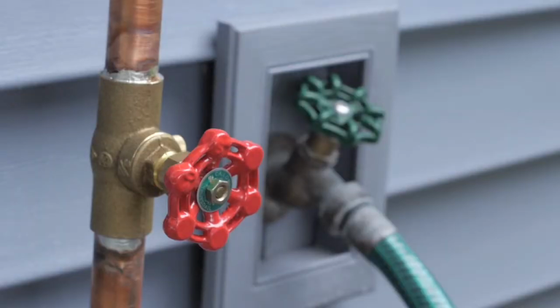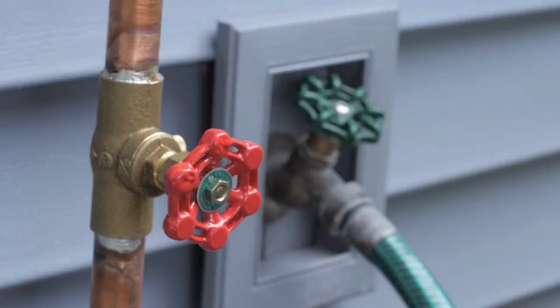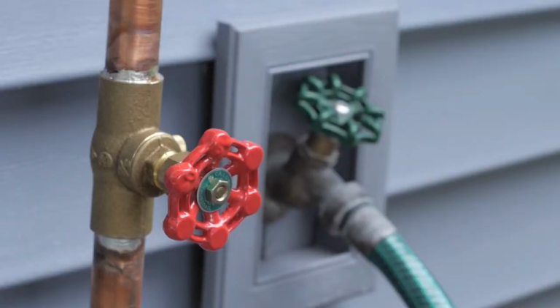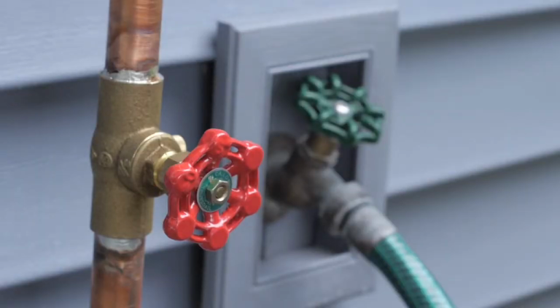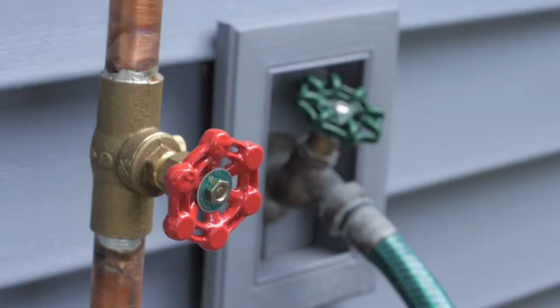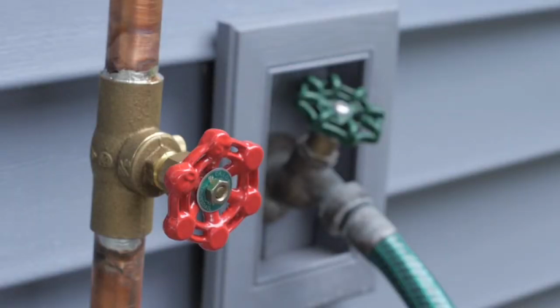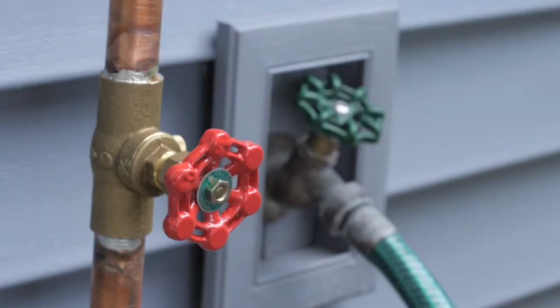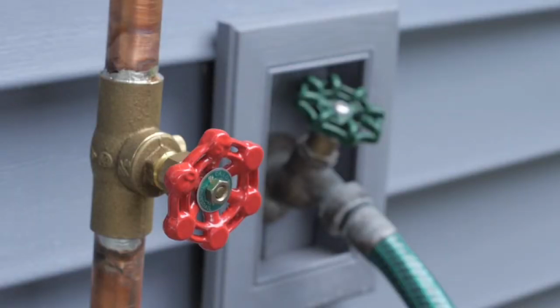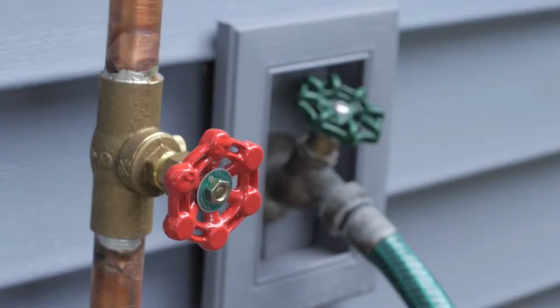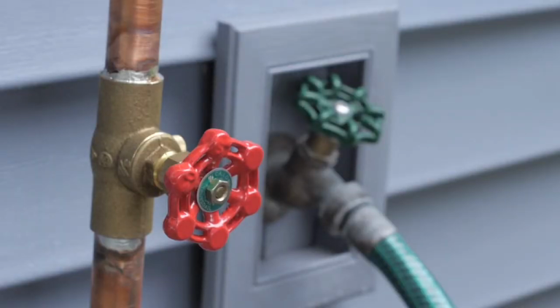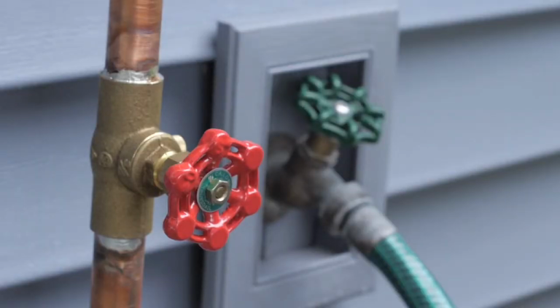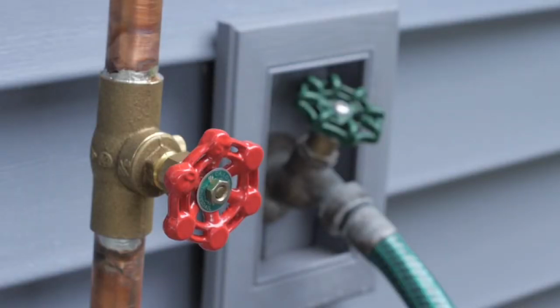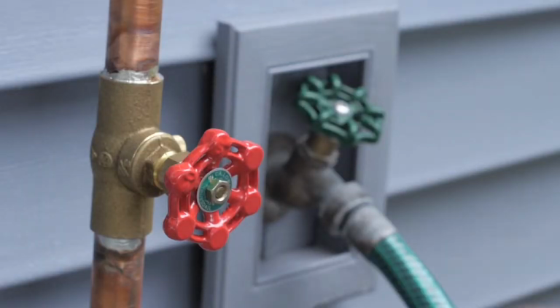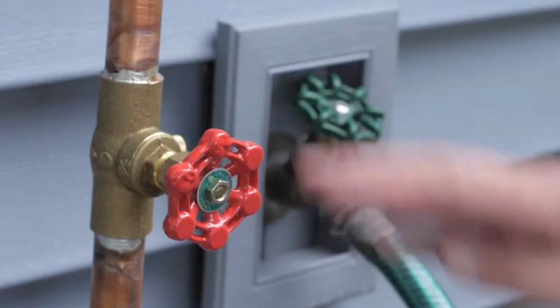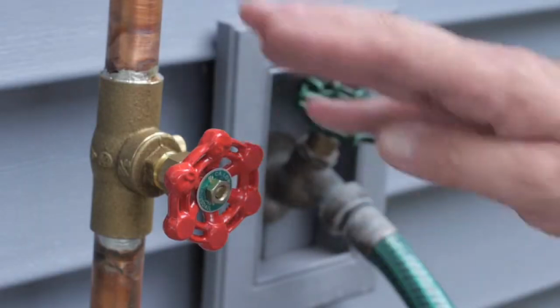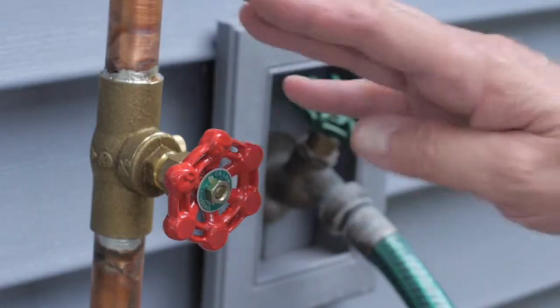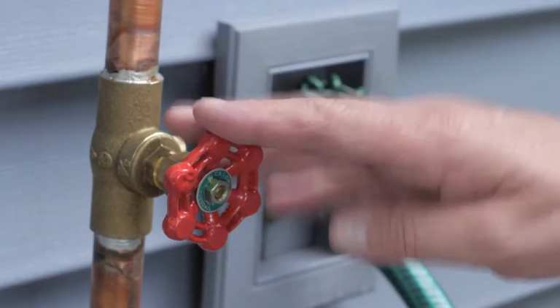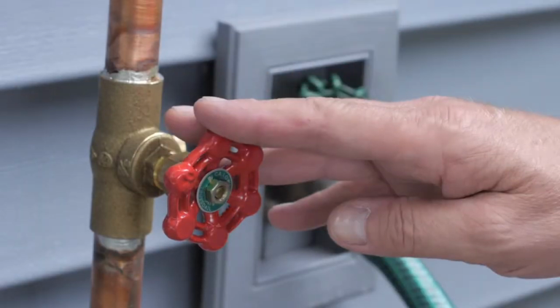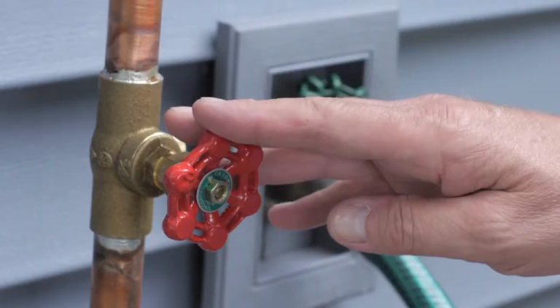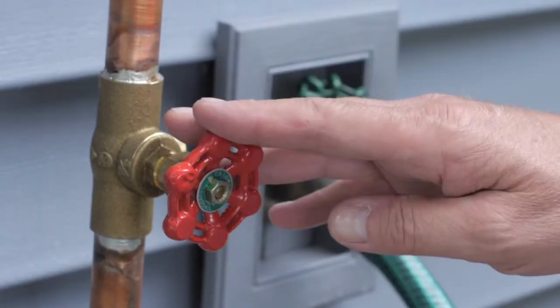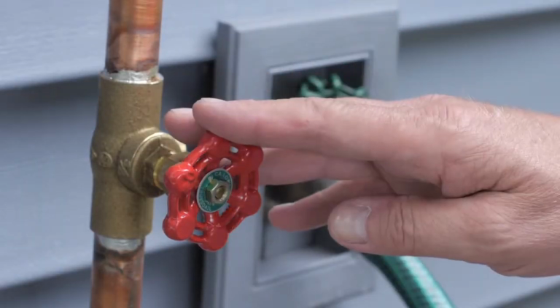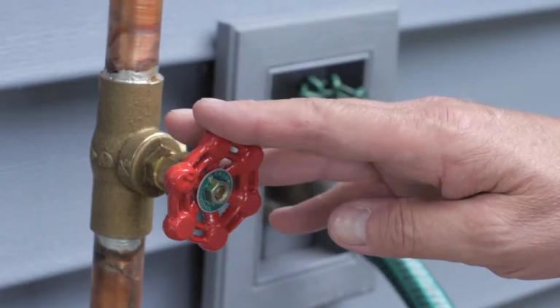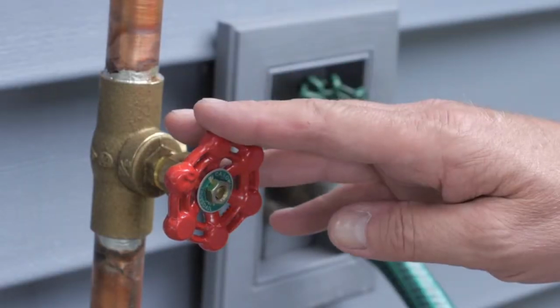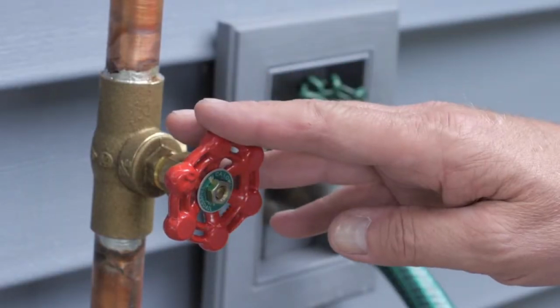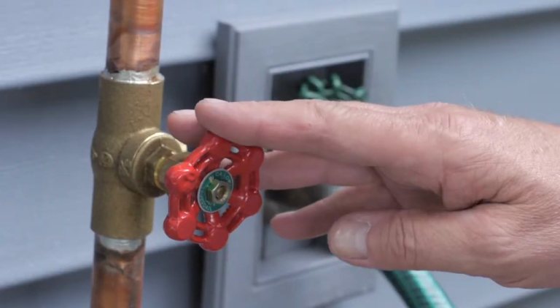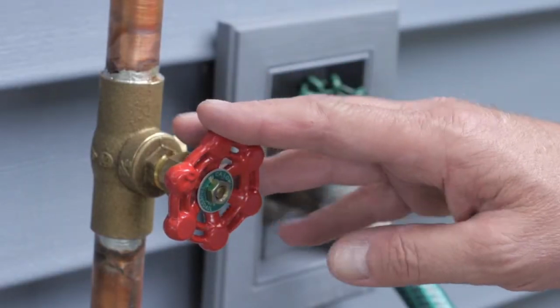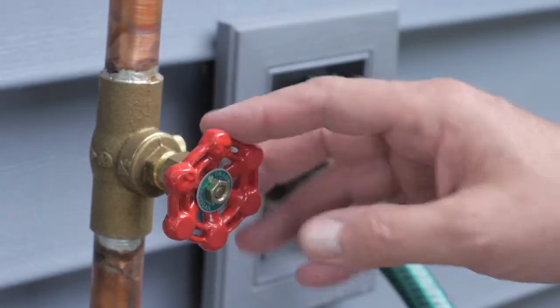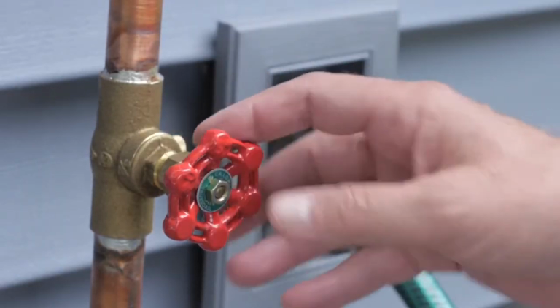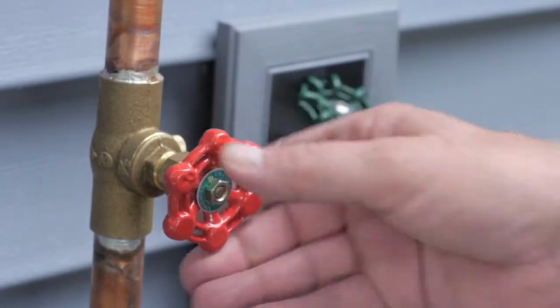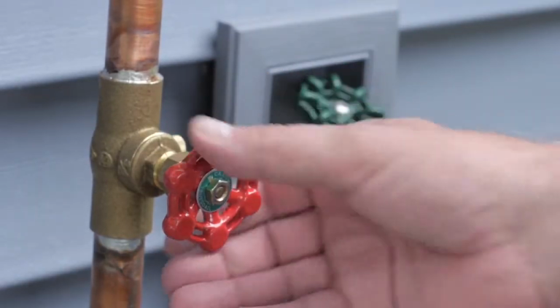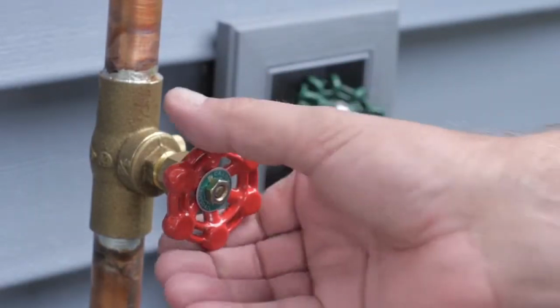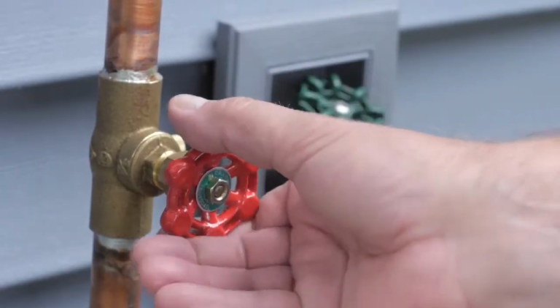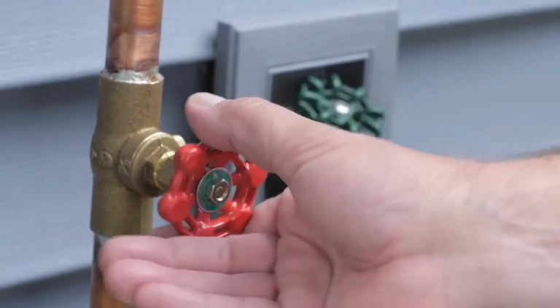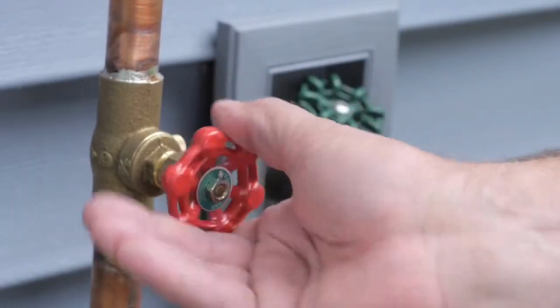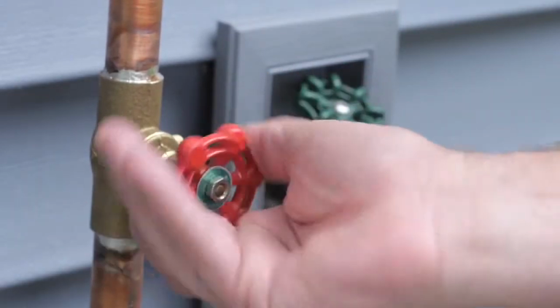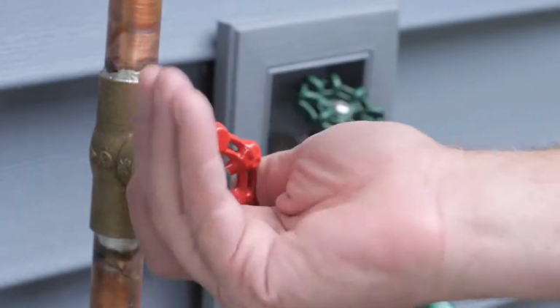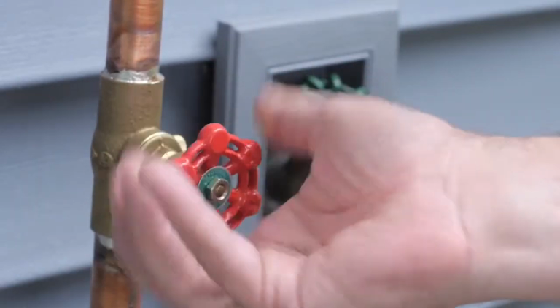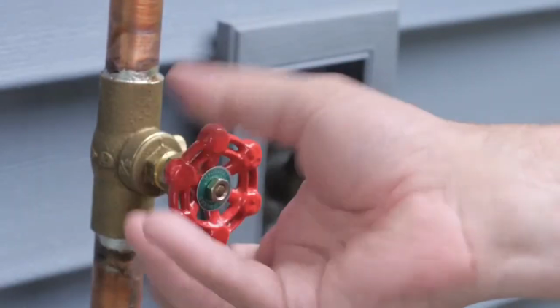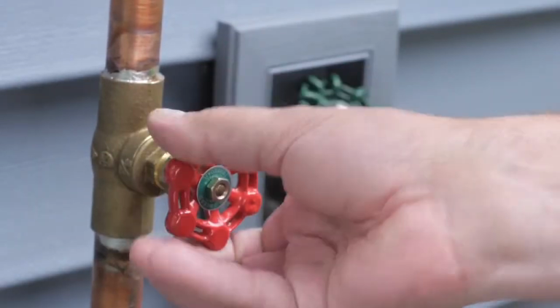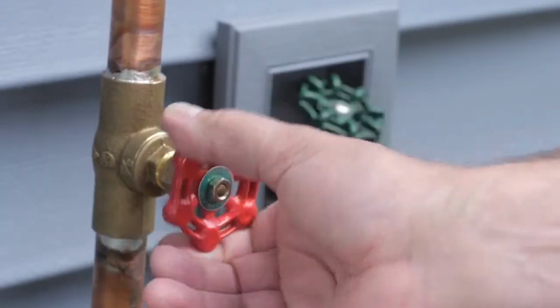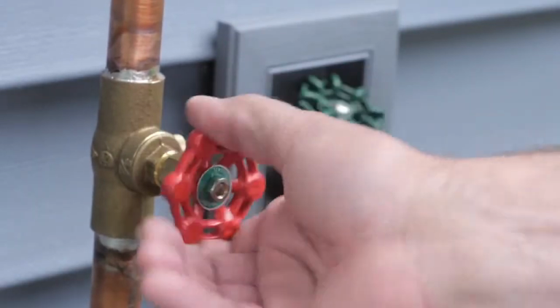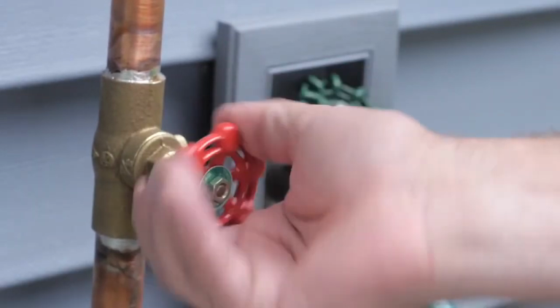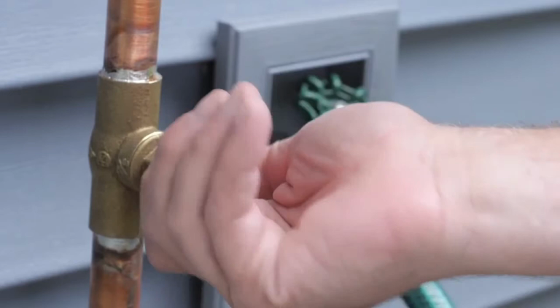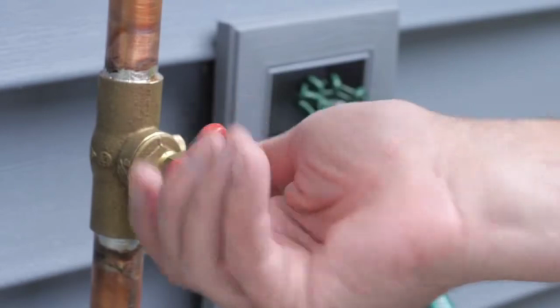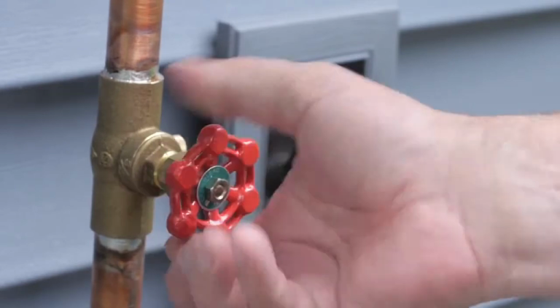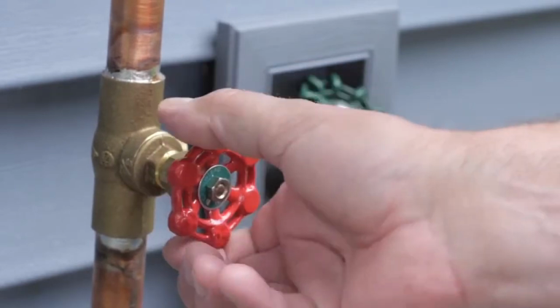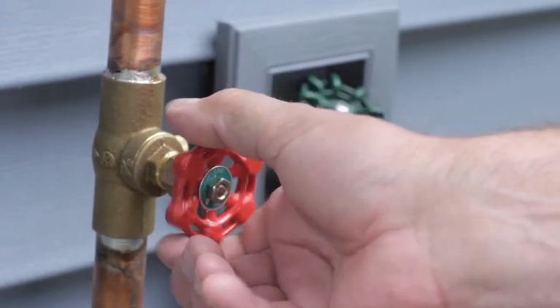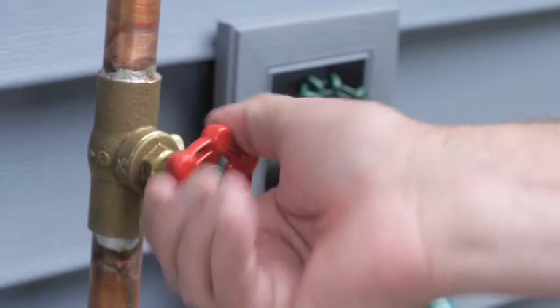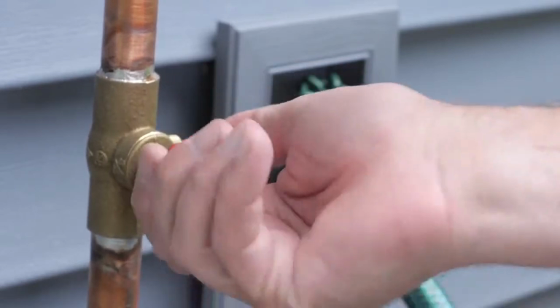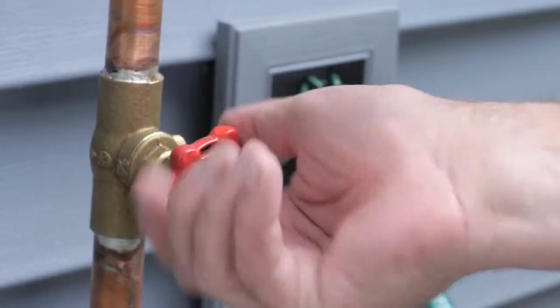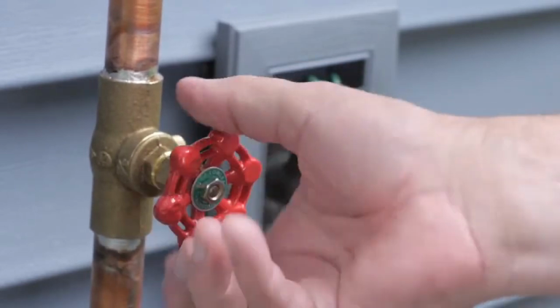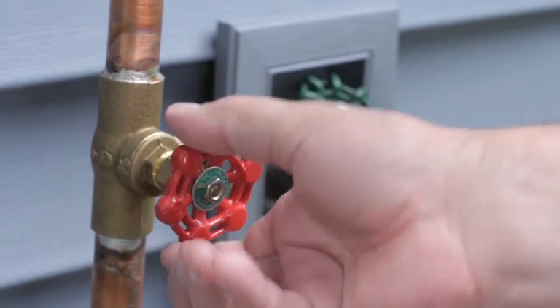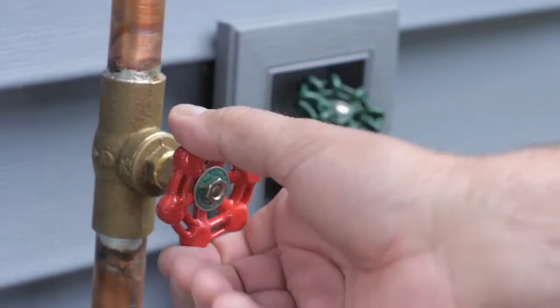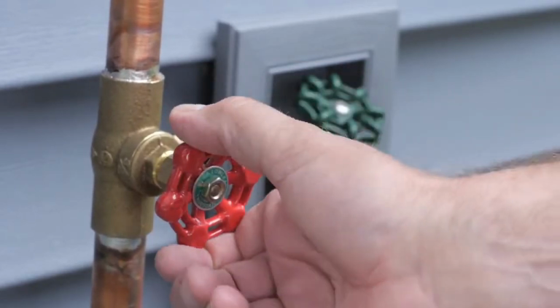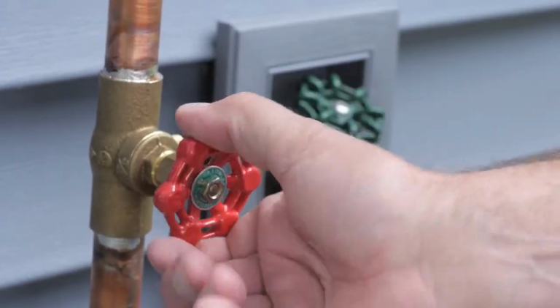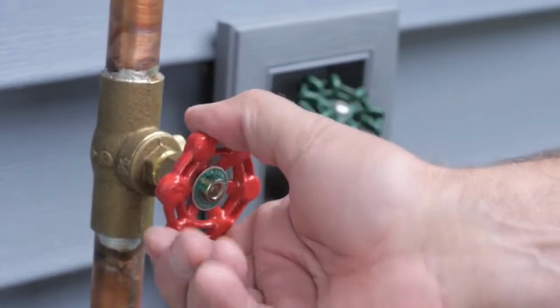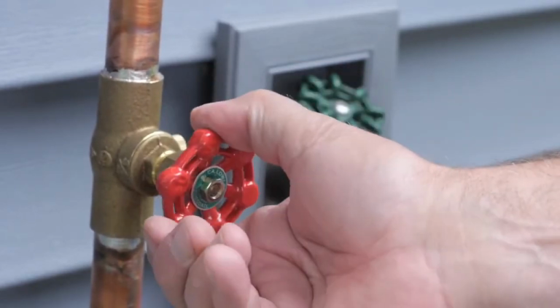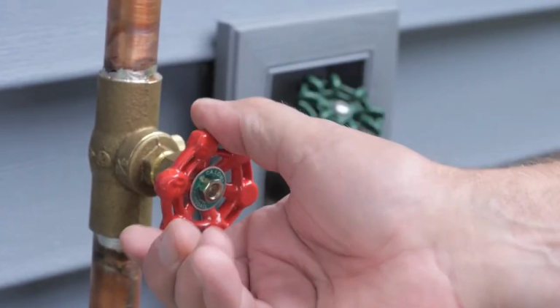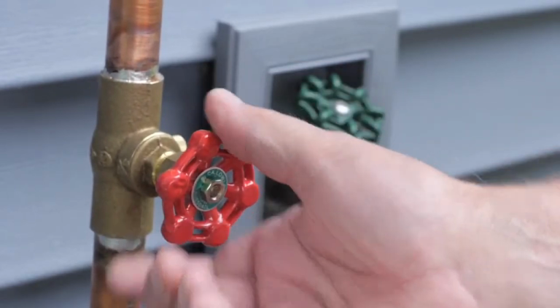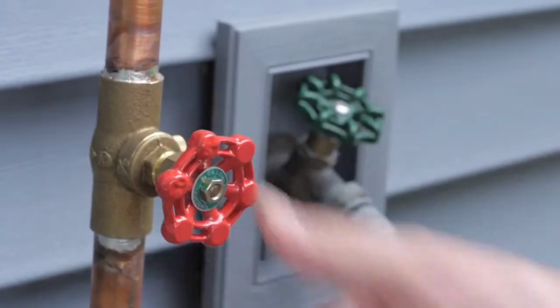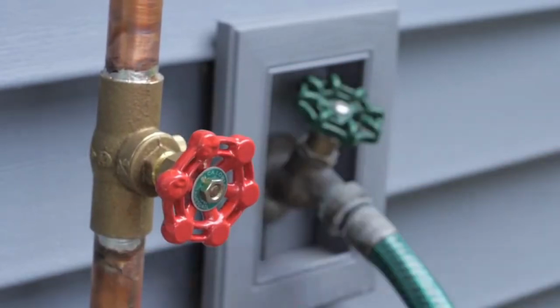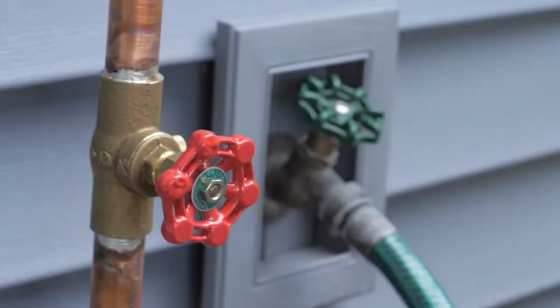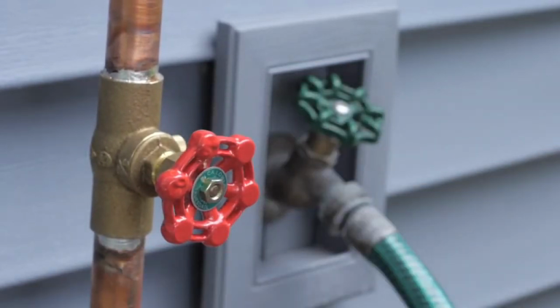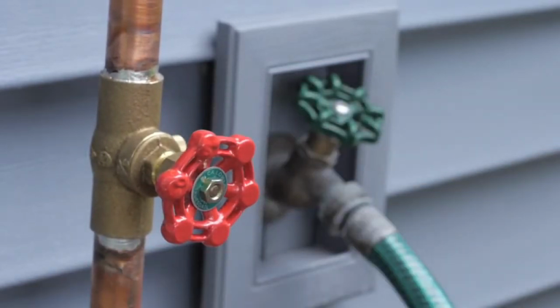Older homes may have a valve like this. To turn off the water, turn the valve clockwise until it stops.